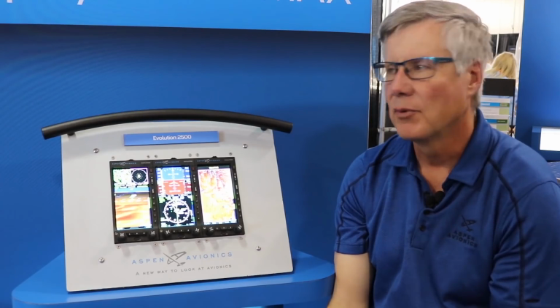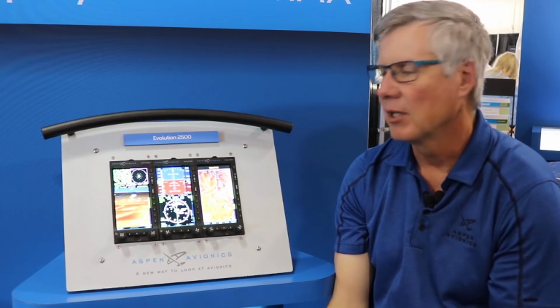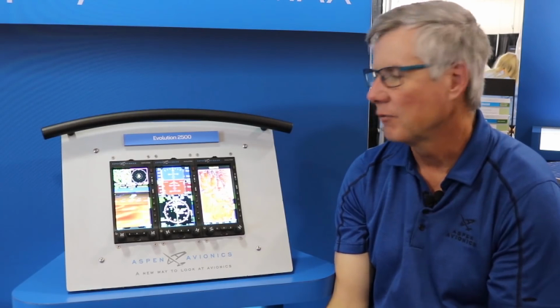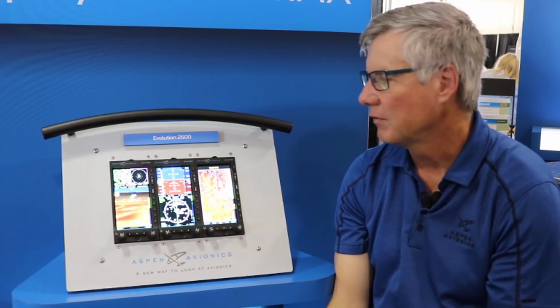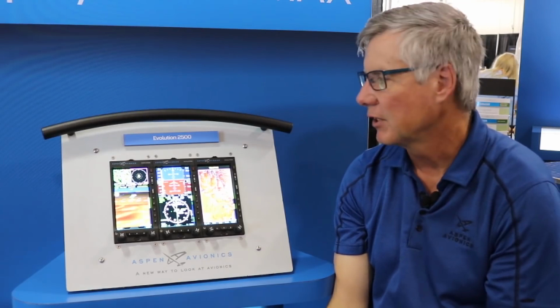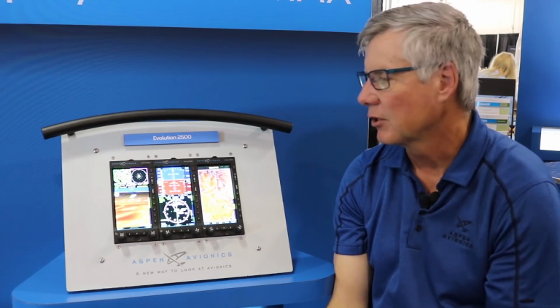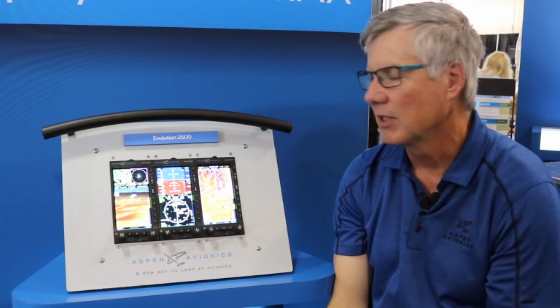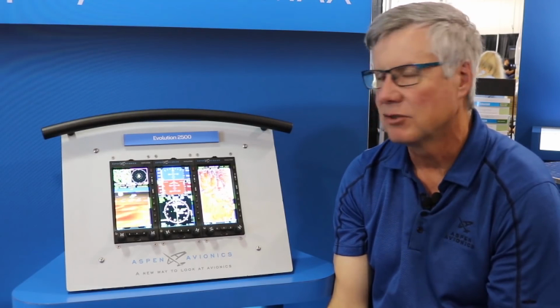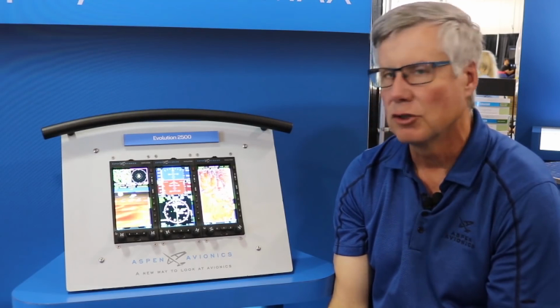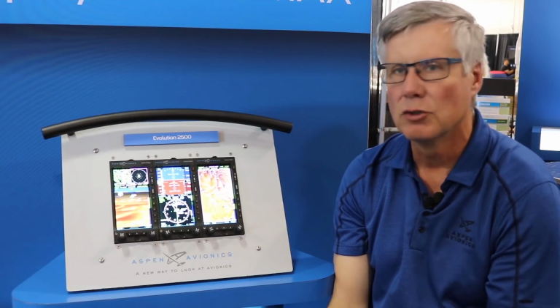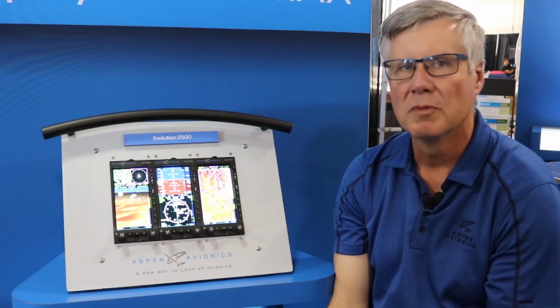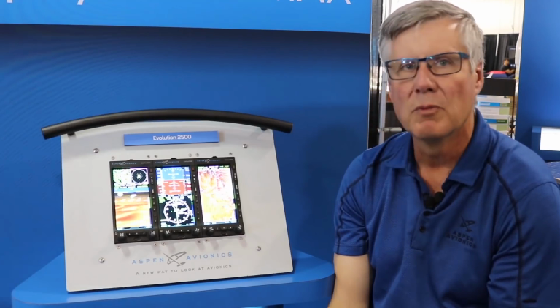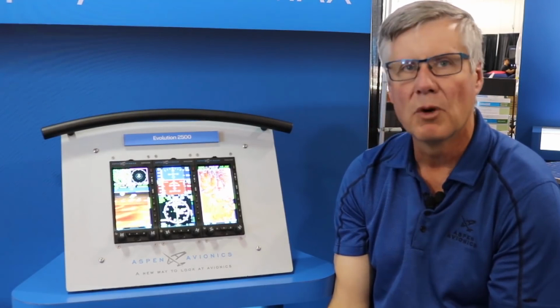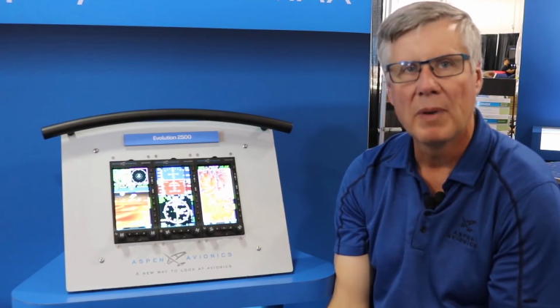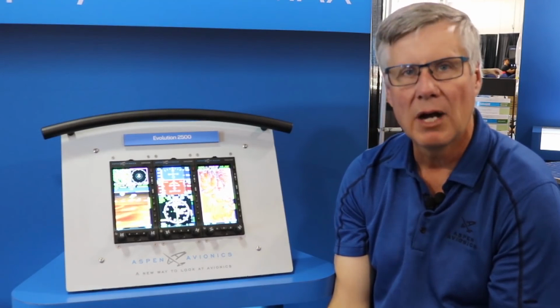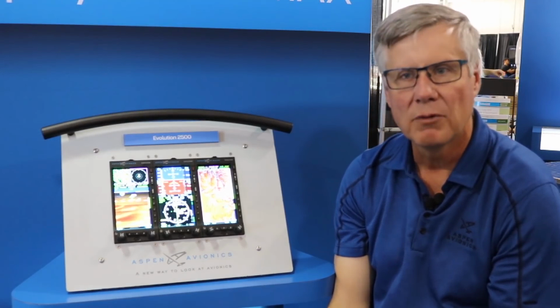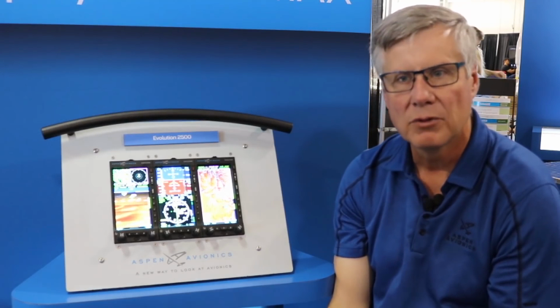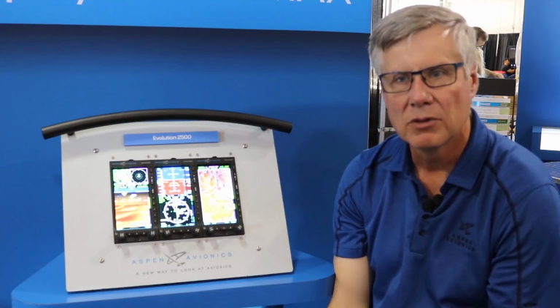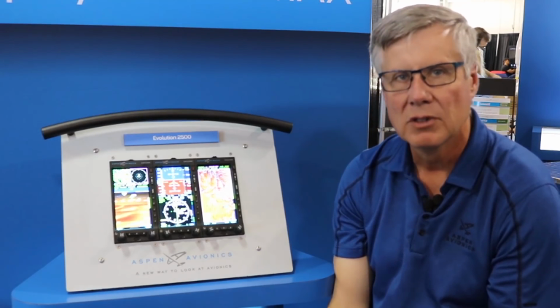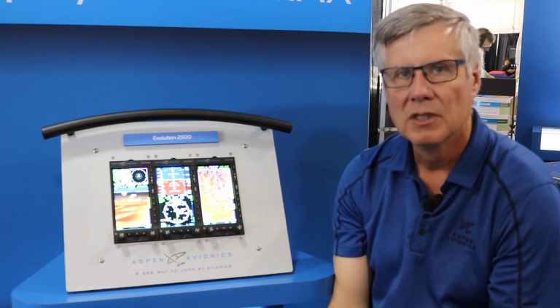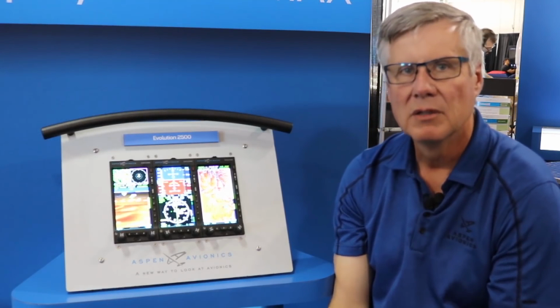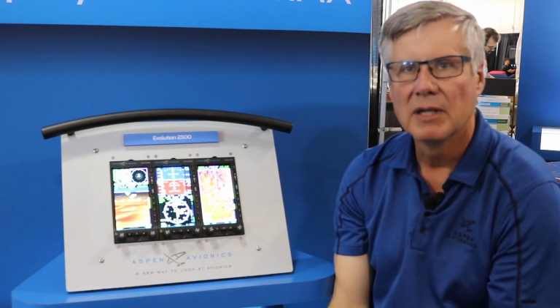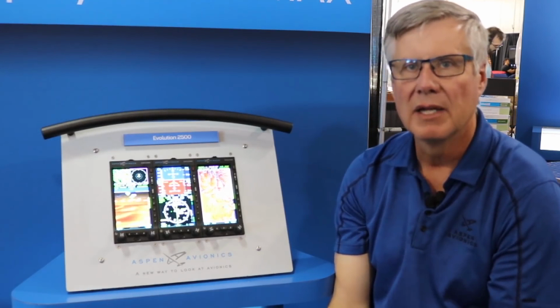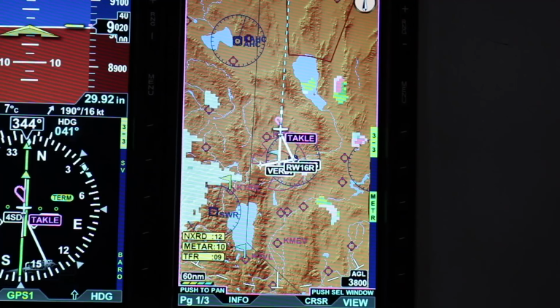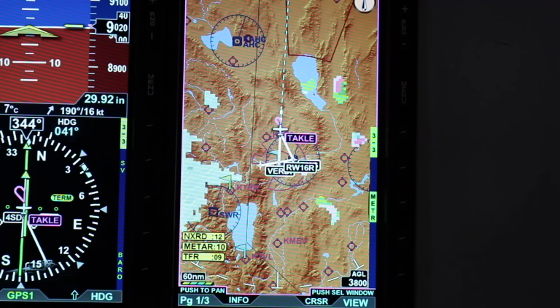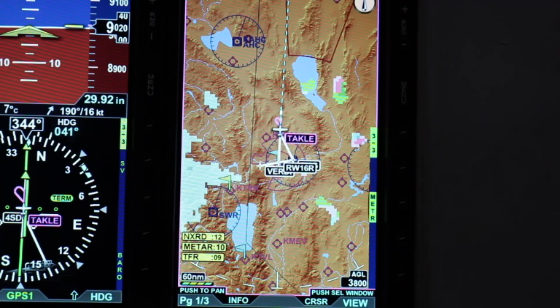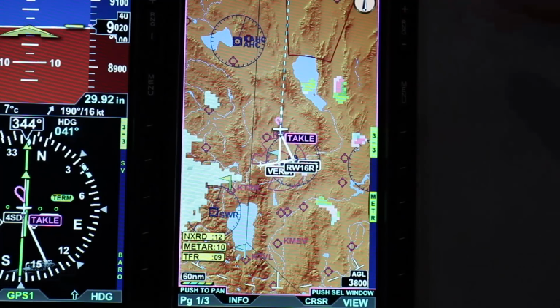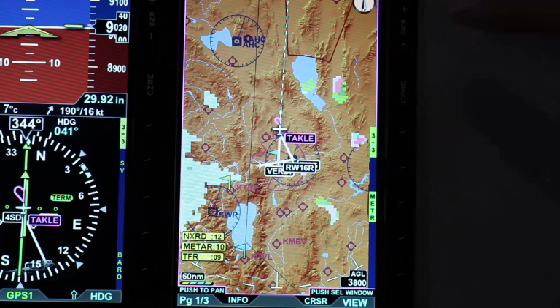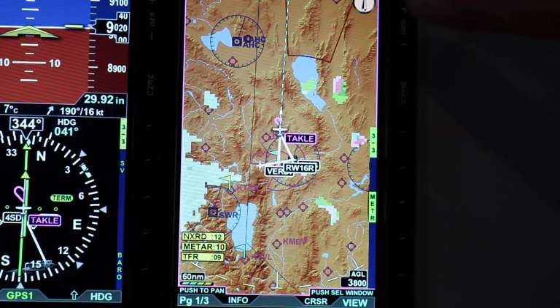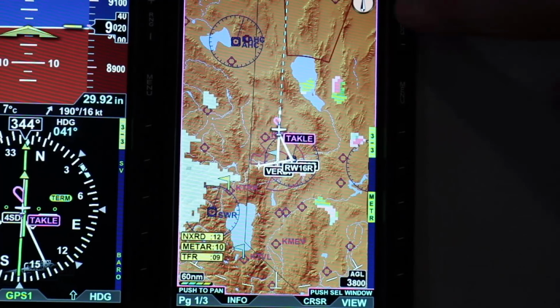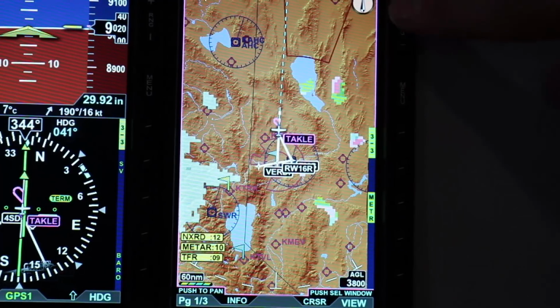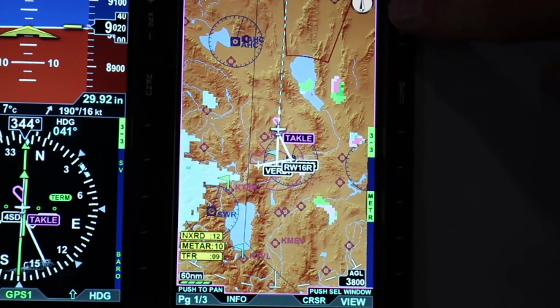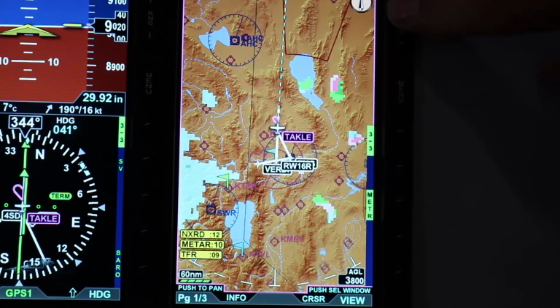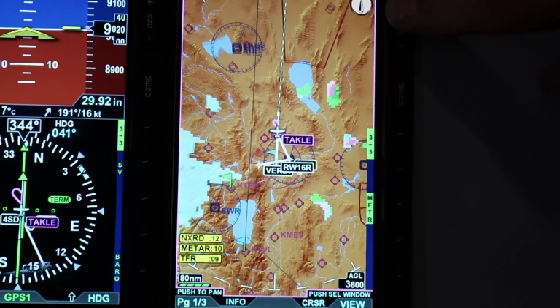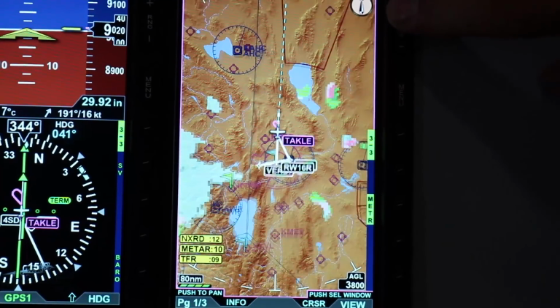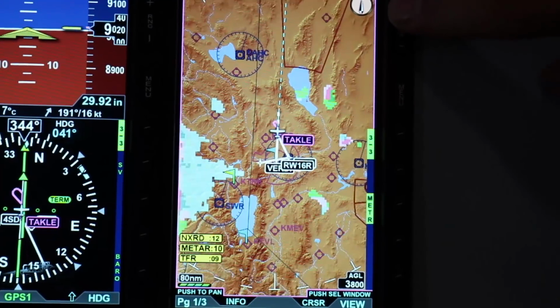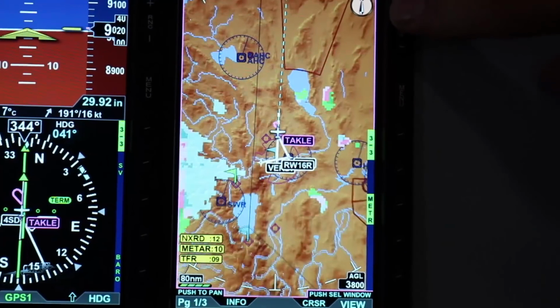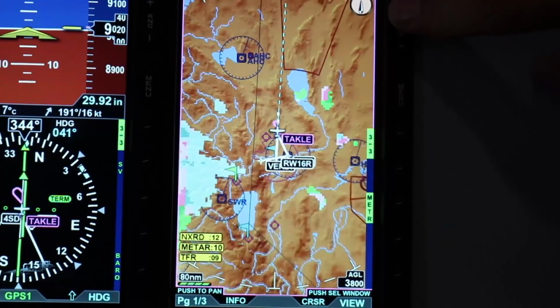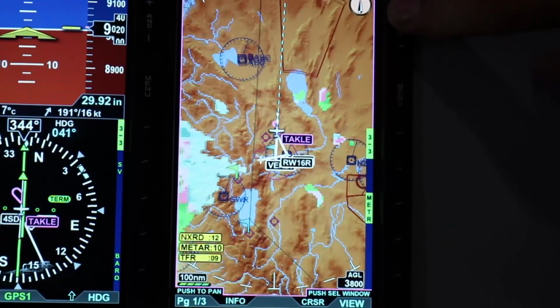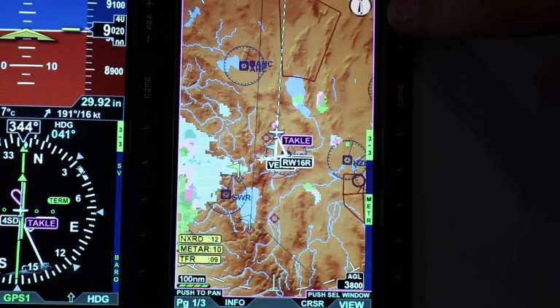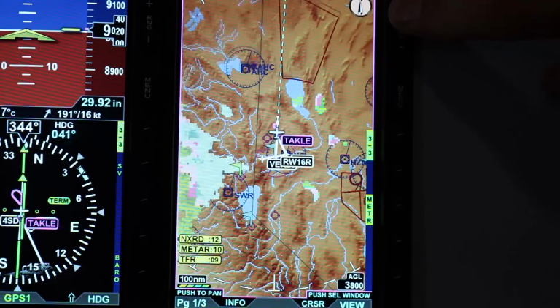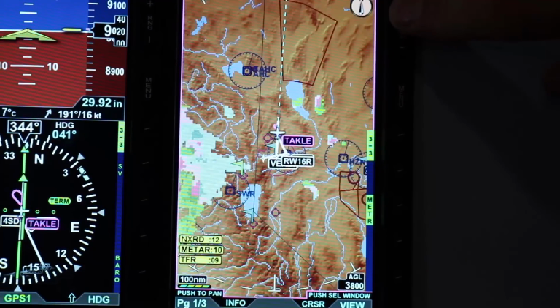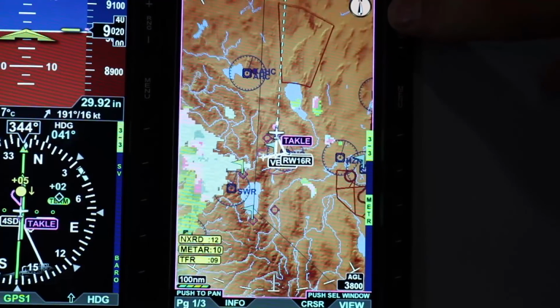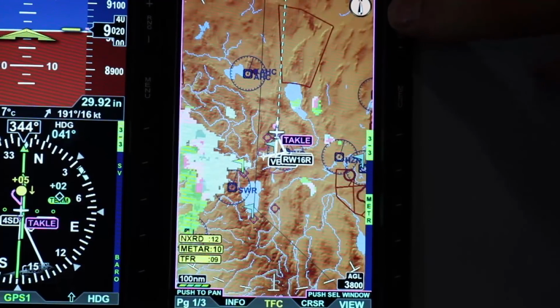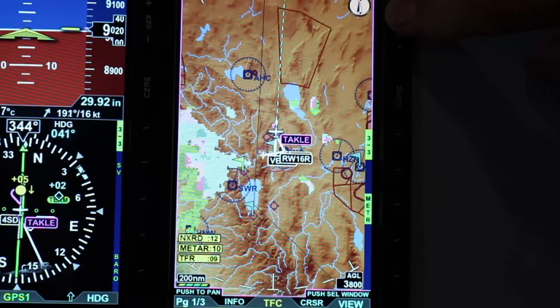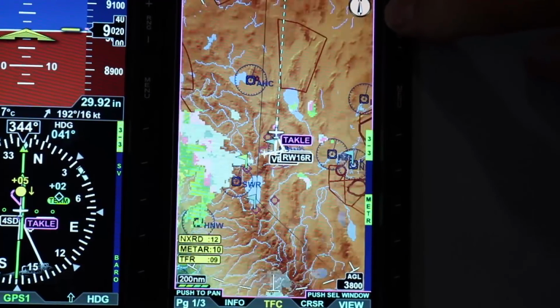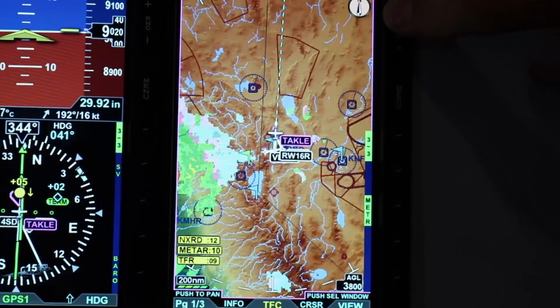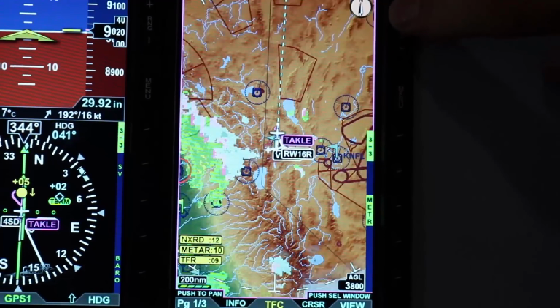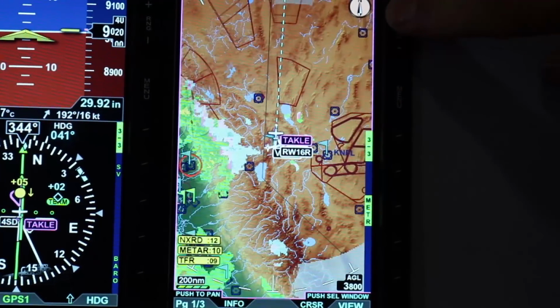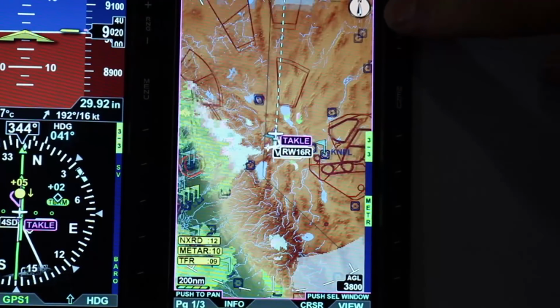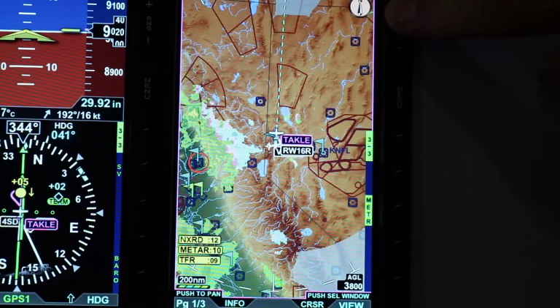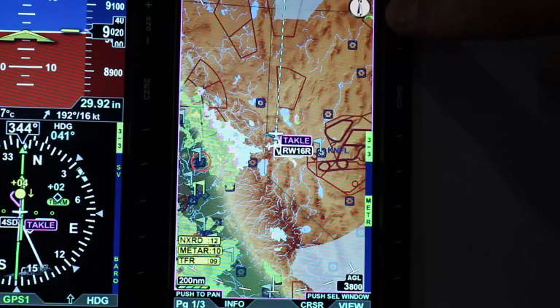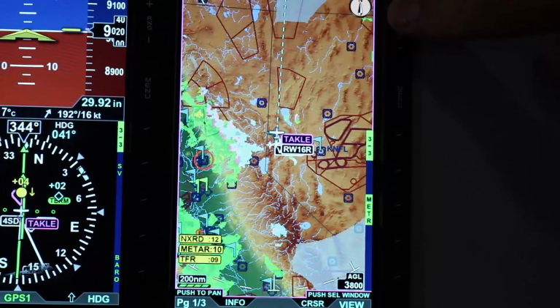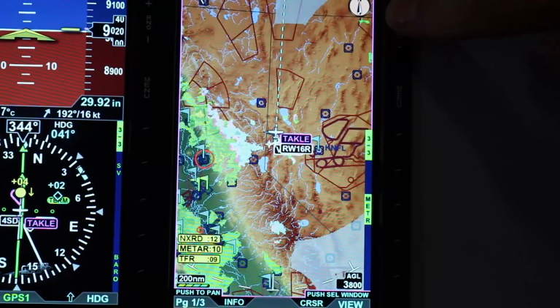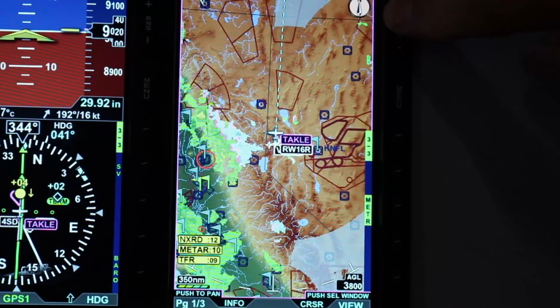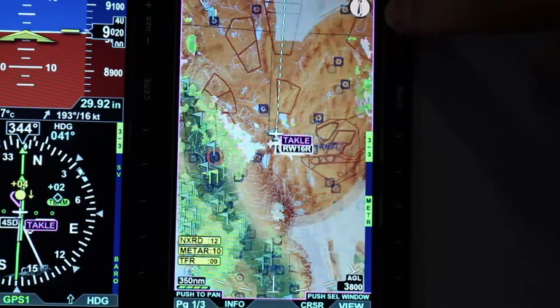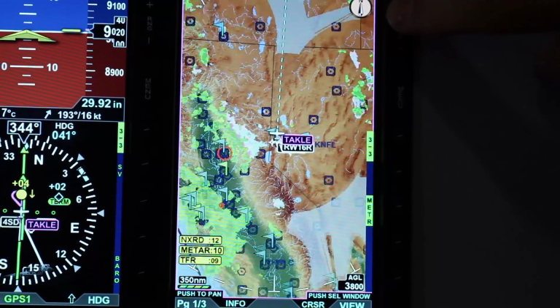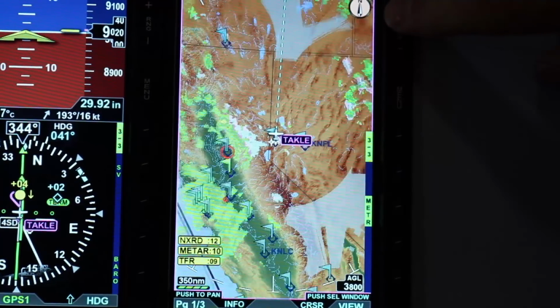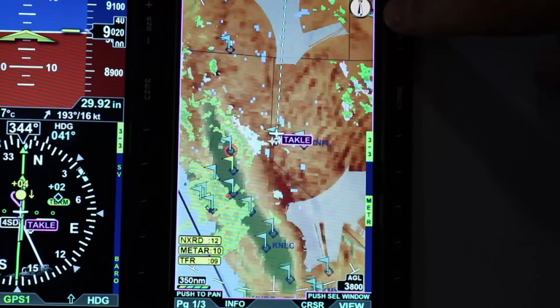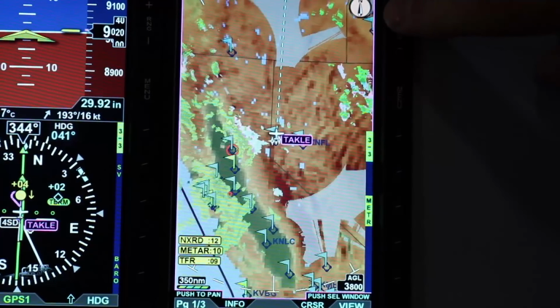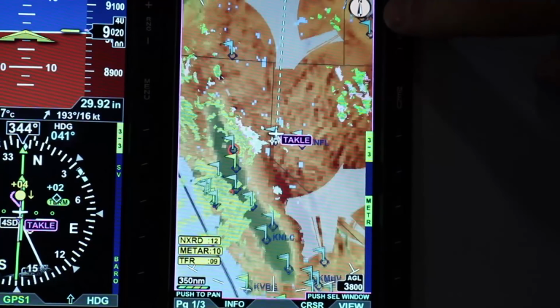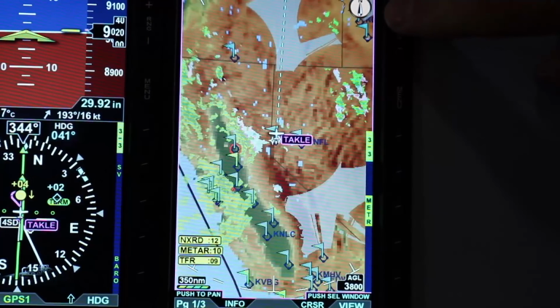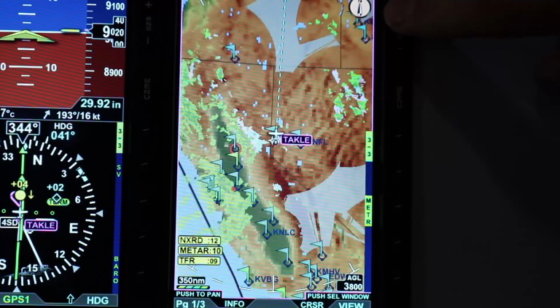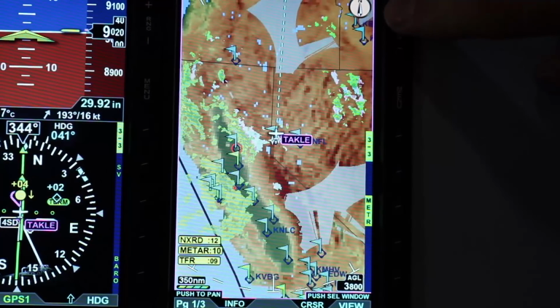350-degree zoom. More powerful electronics now allow you to zoom out to 350 nautical miles — a very important part of the system.